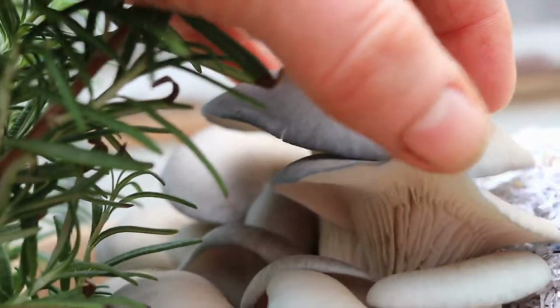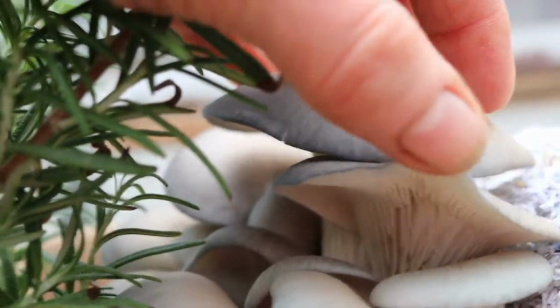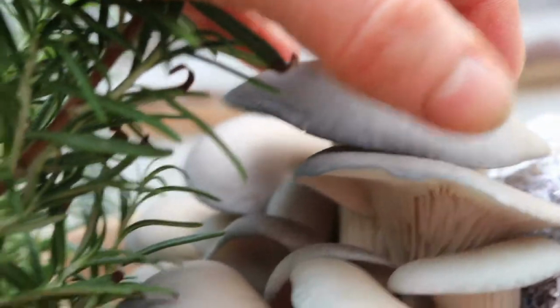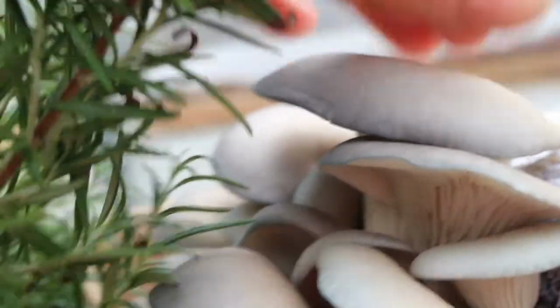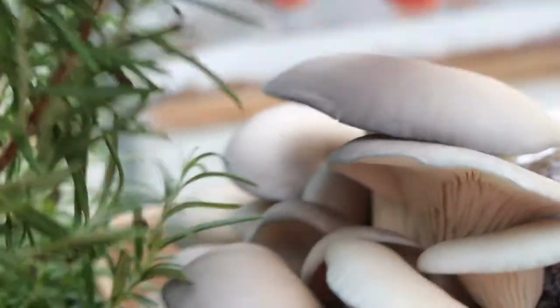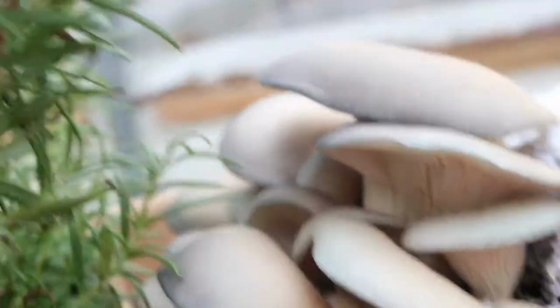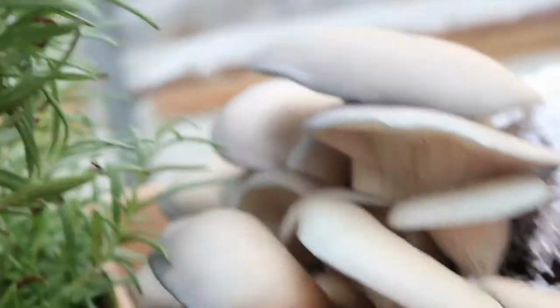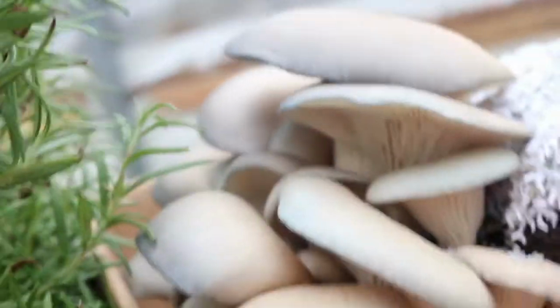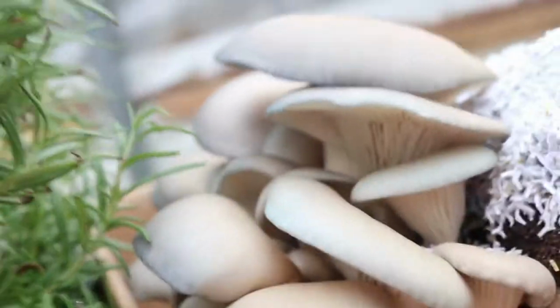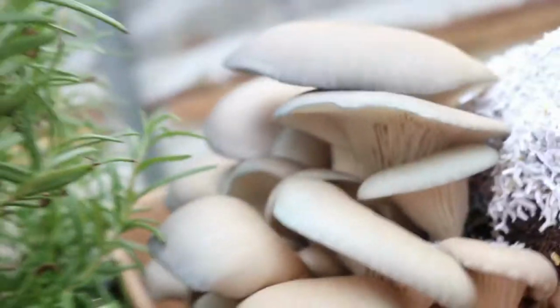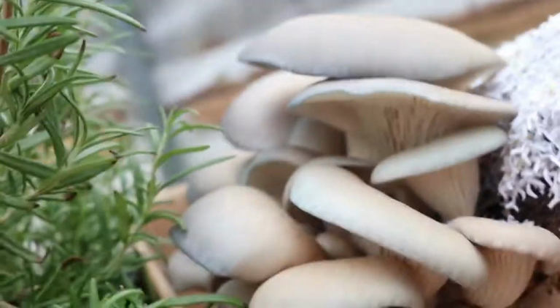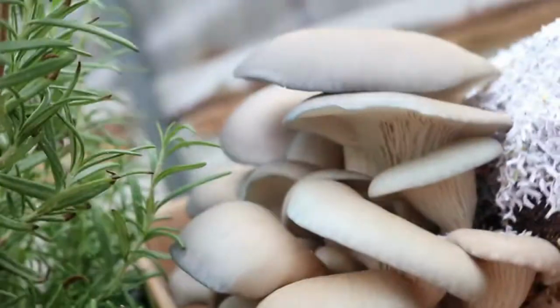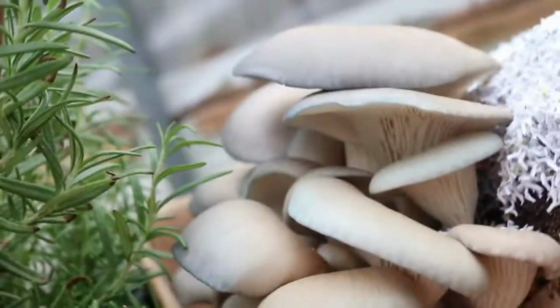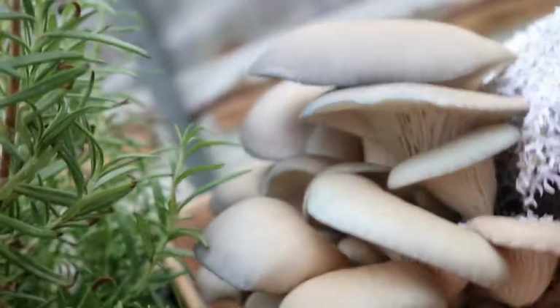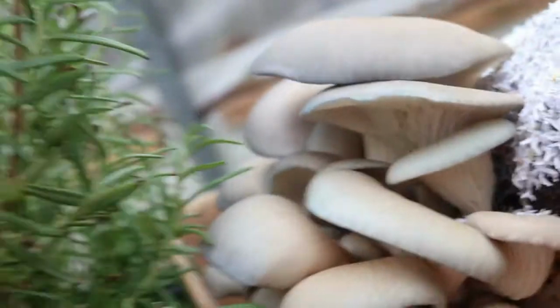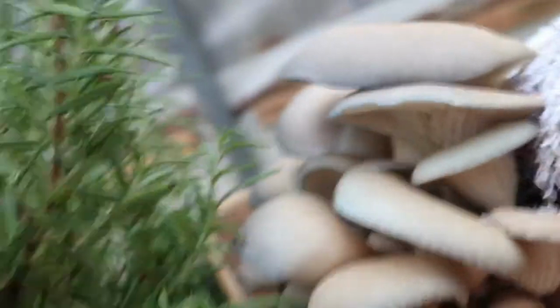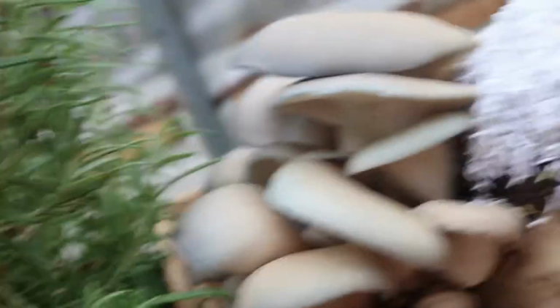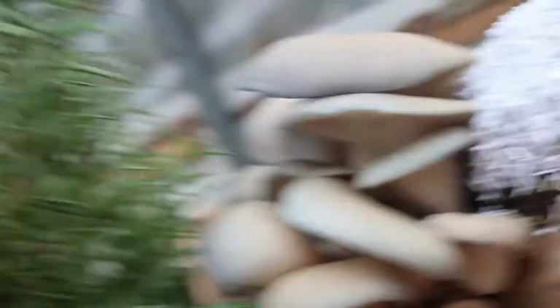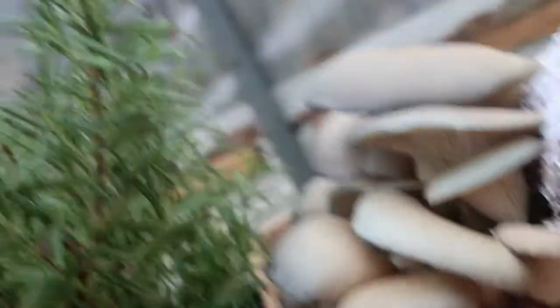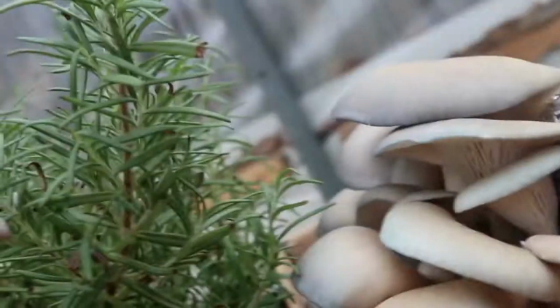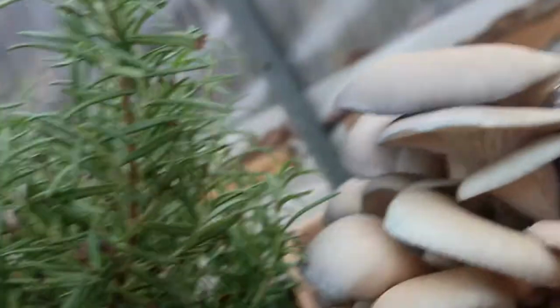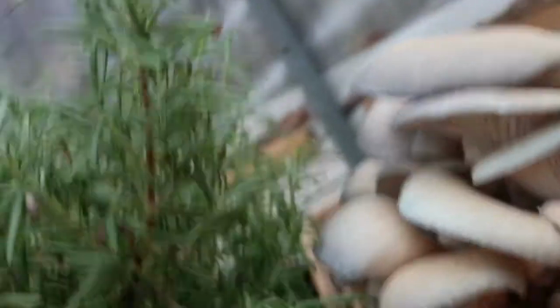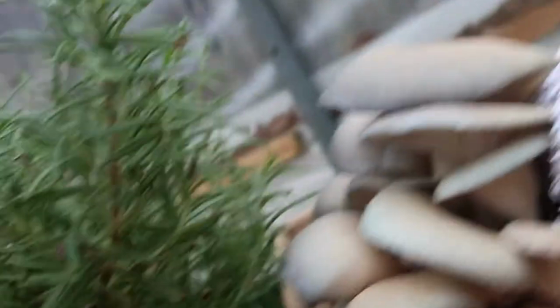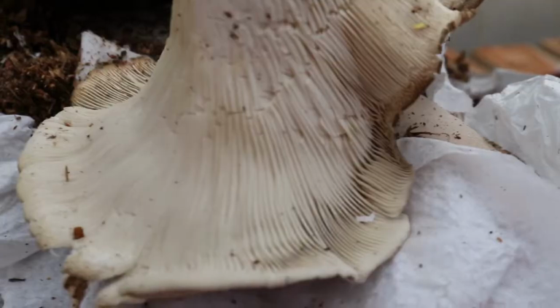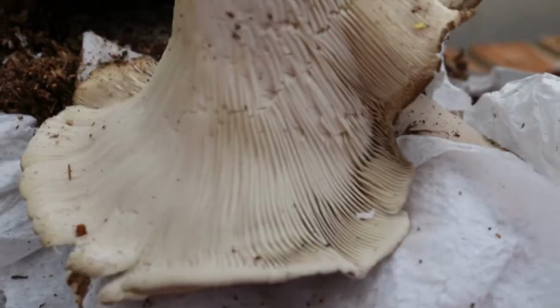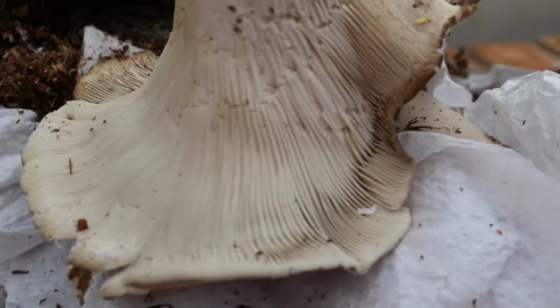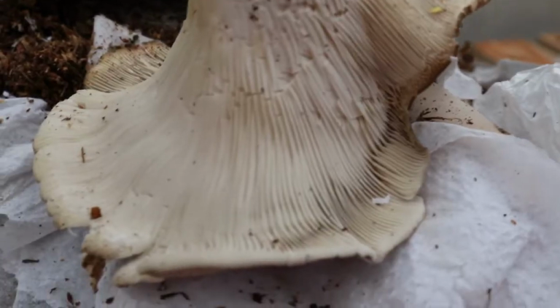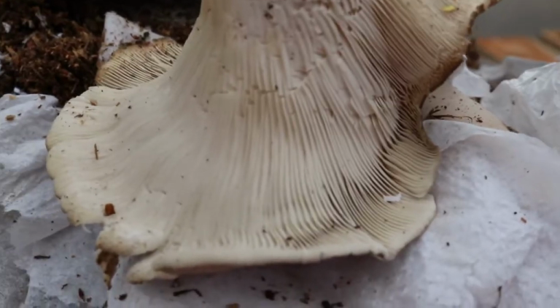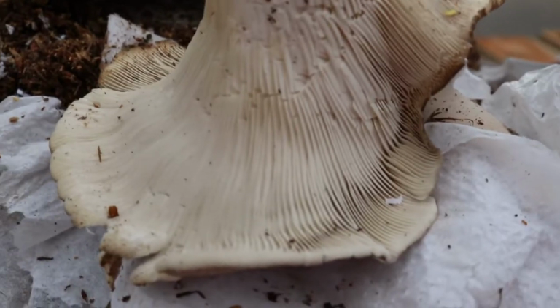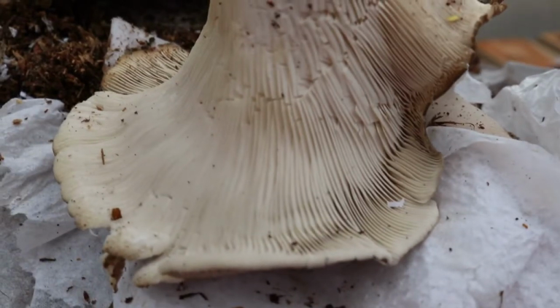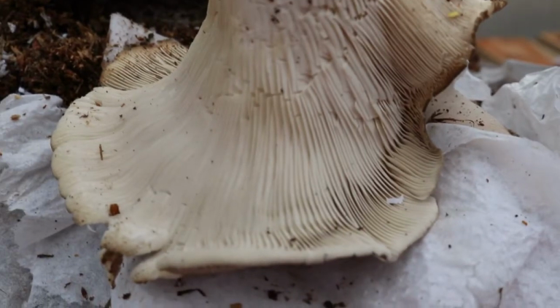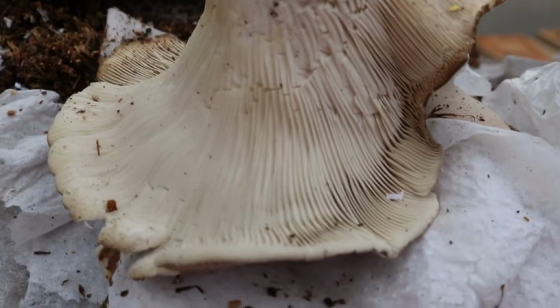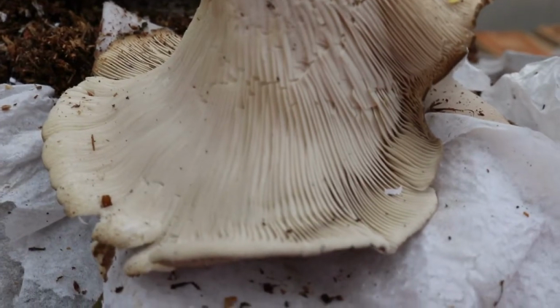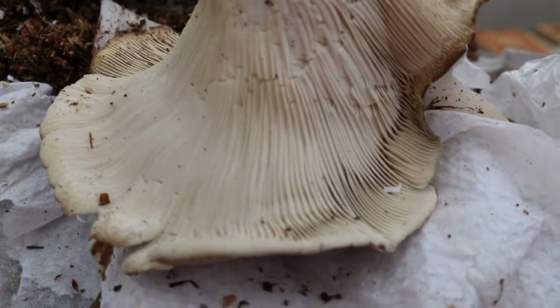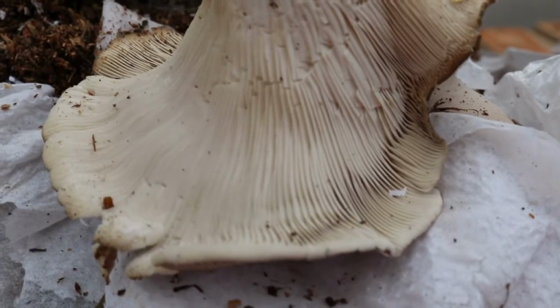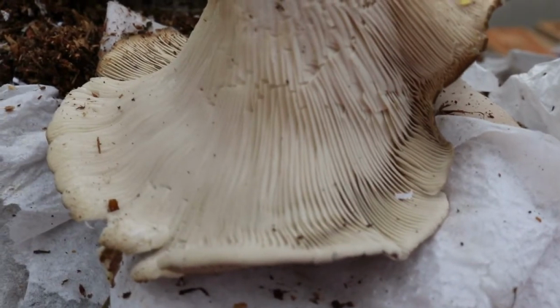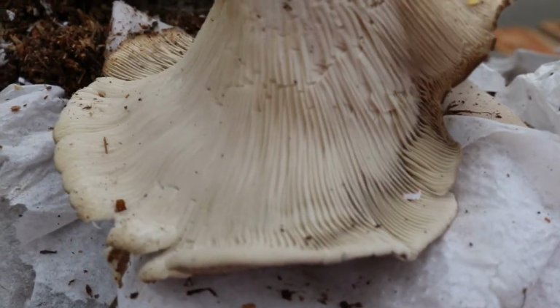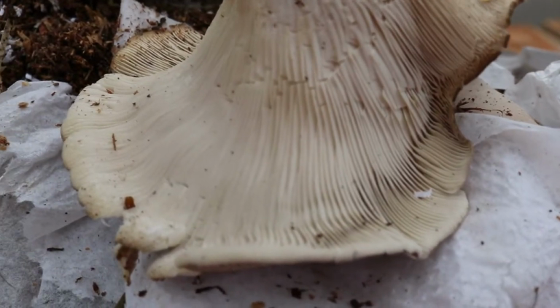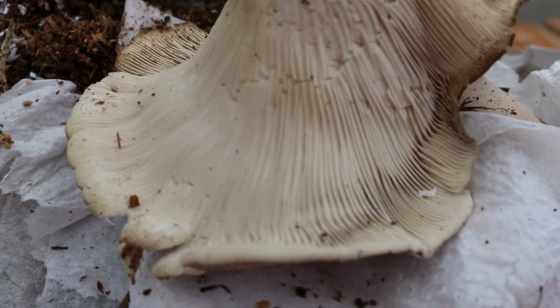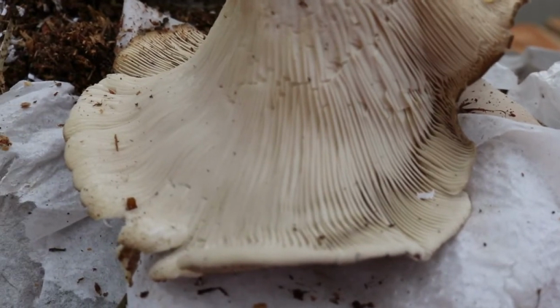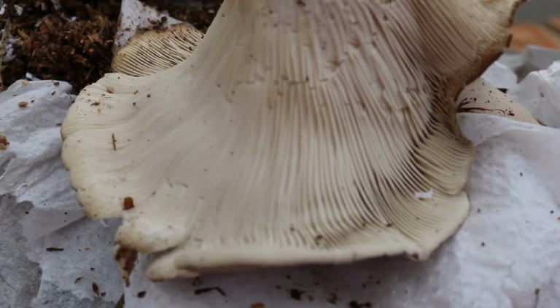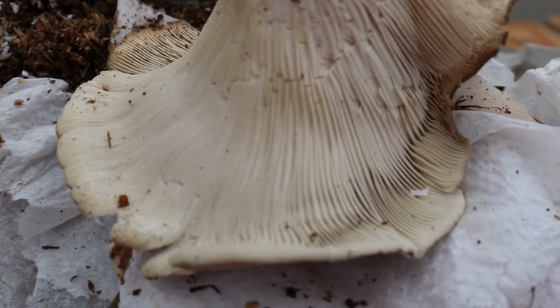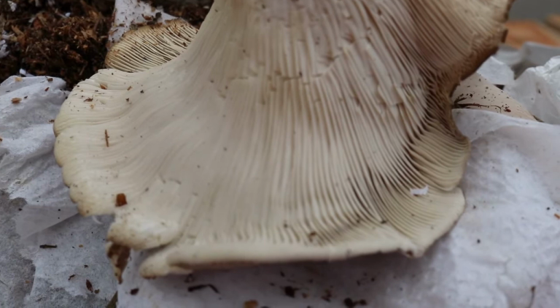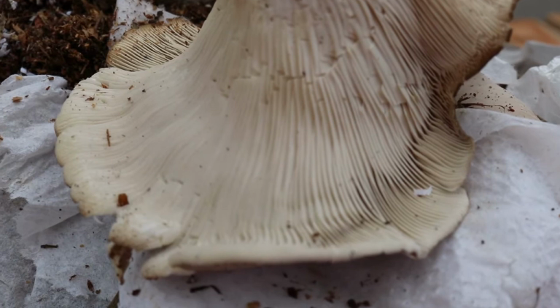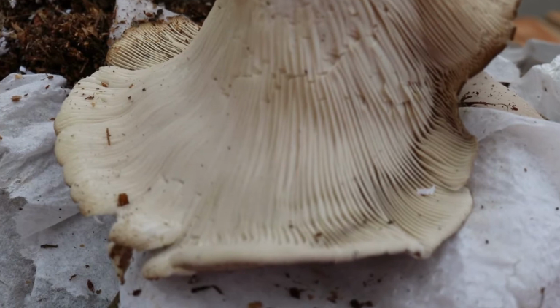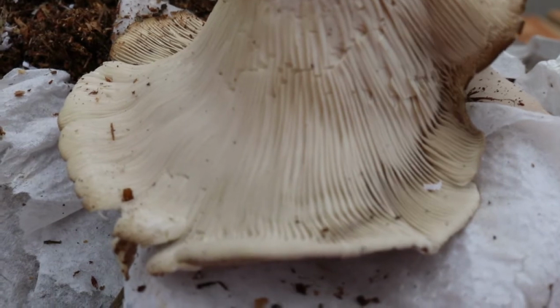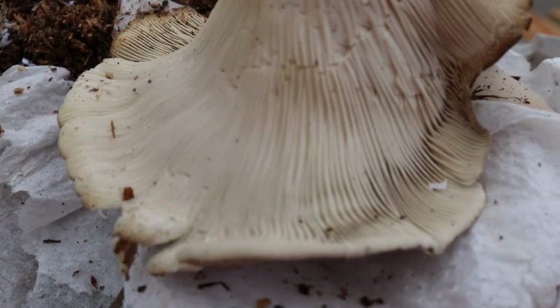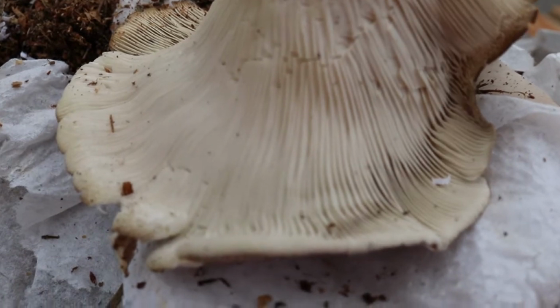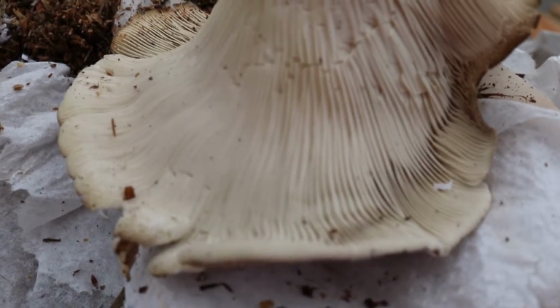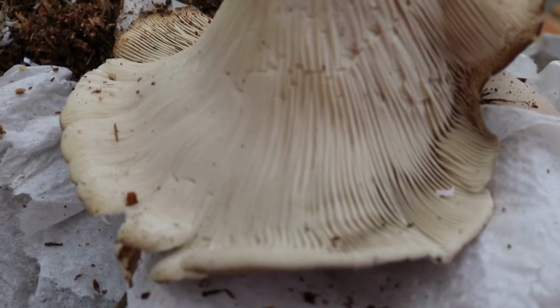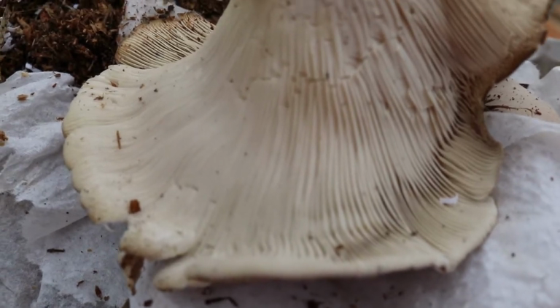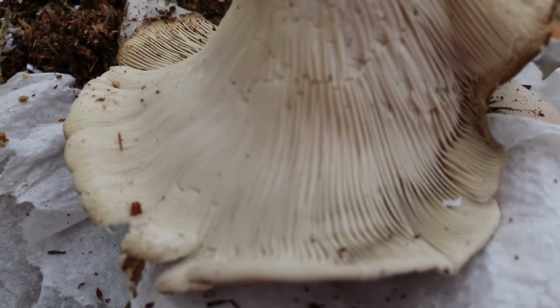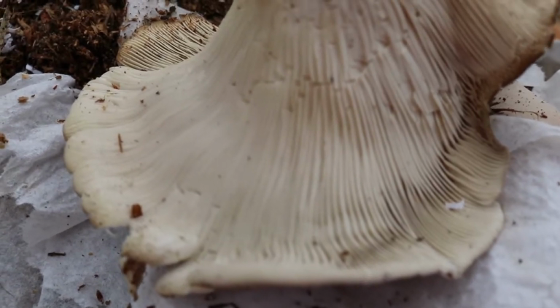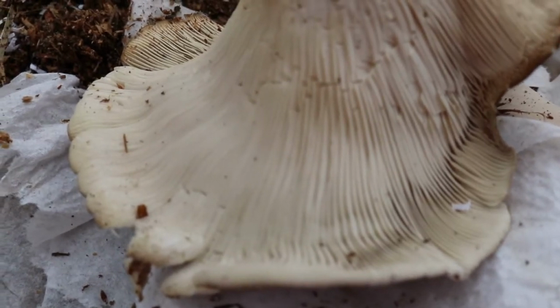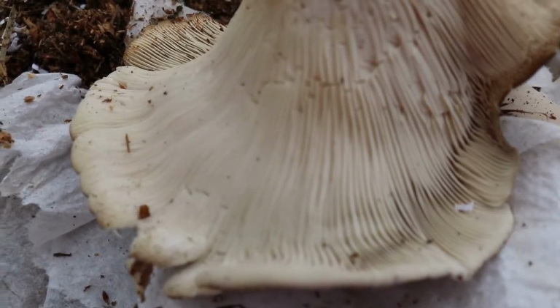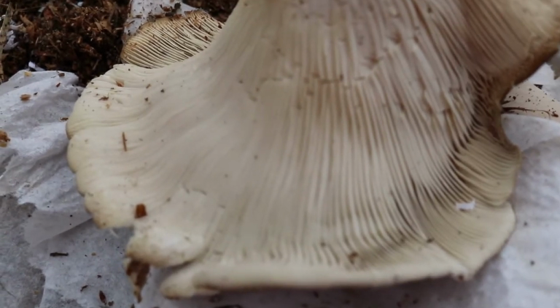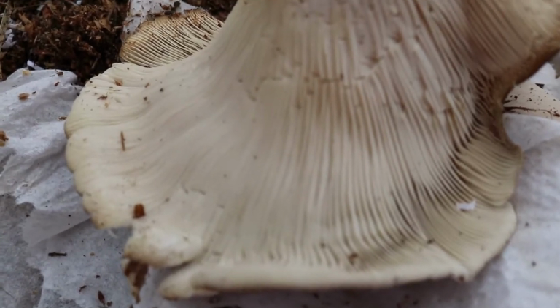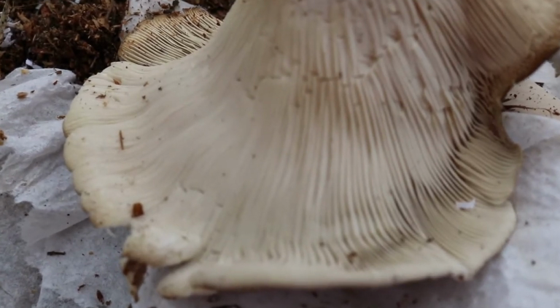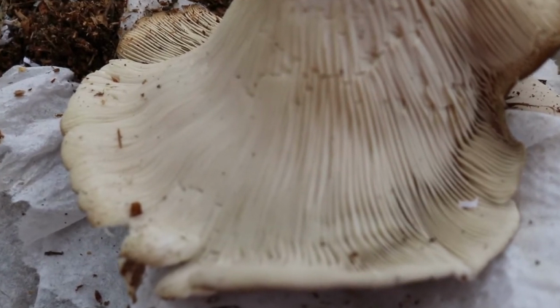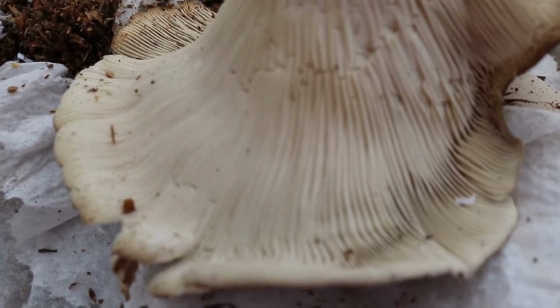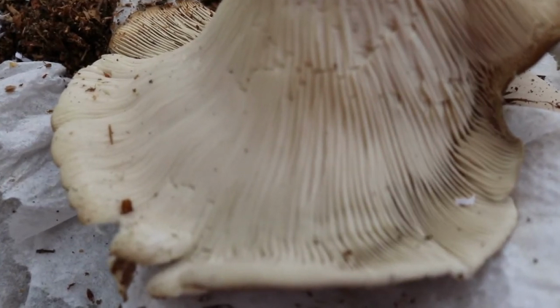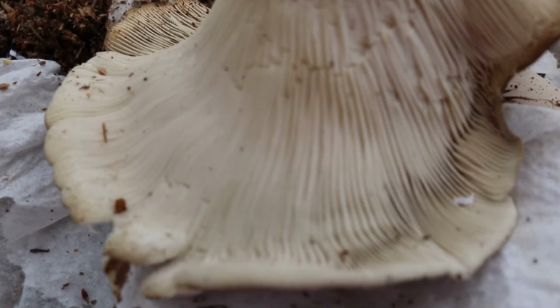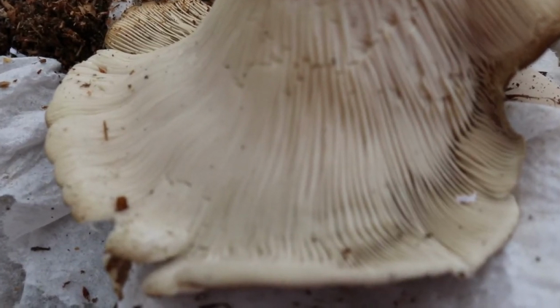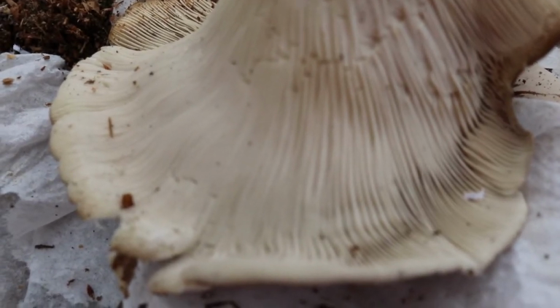This mushroom is a choice edible — a very good-tasting mushroom — and one of the easier mushrooms to identify.